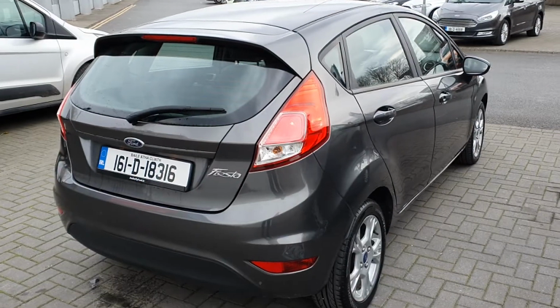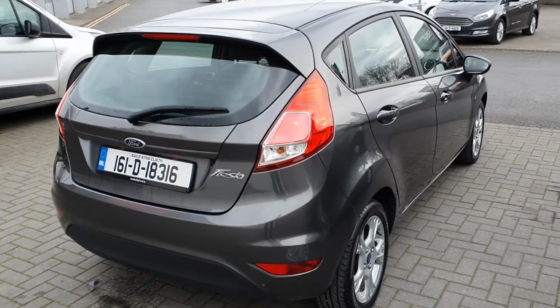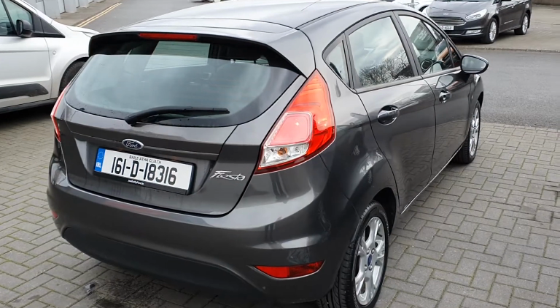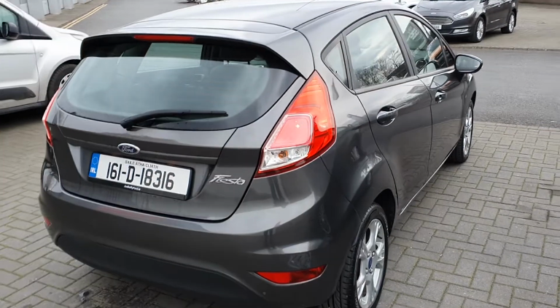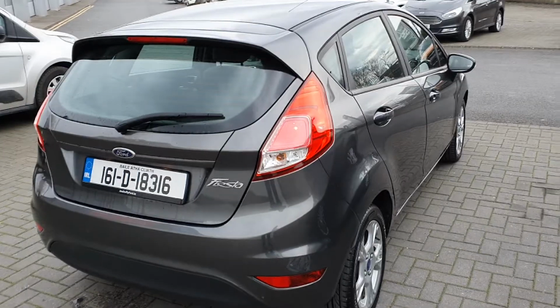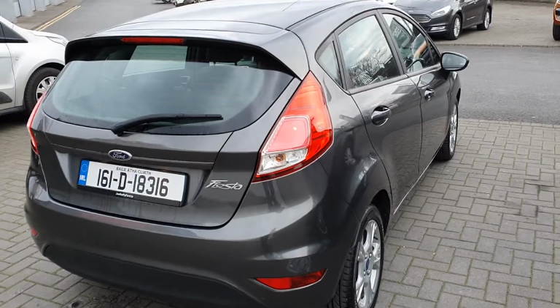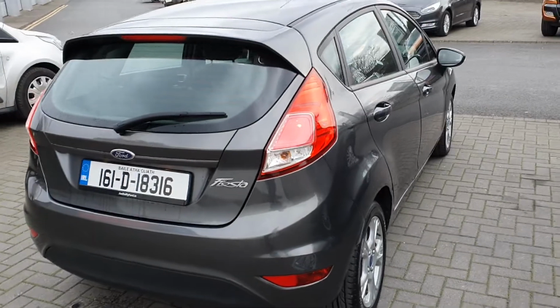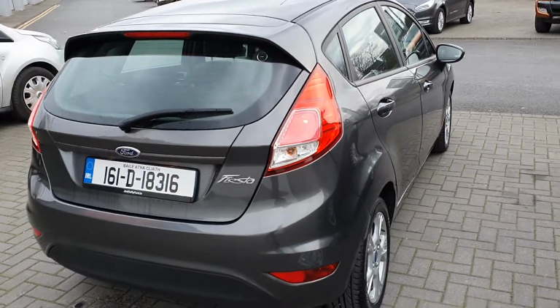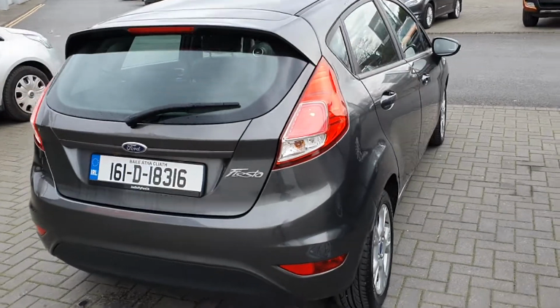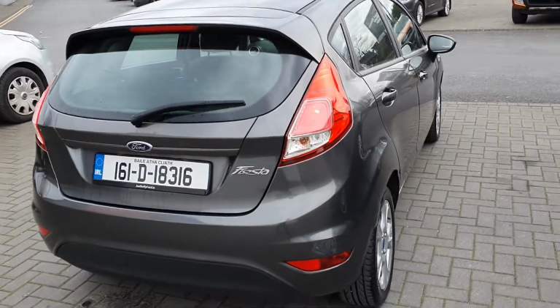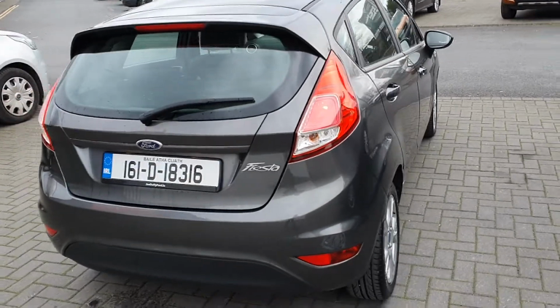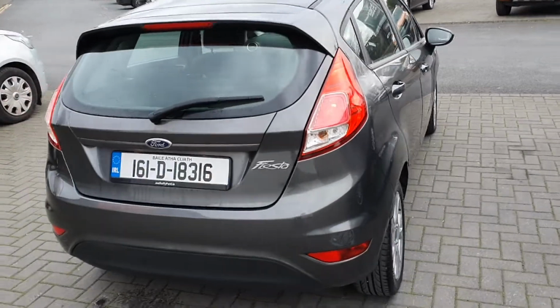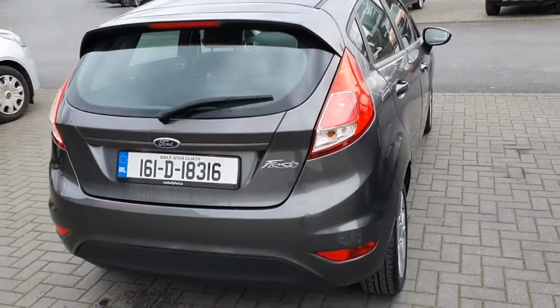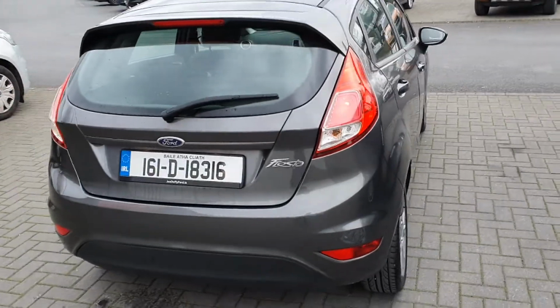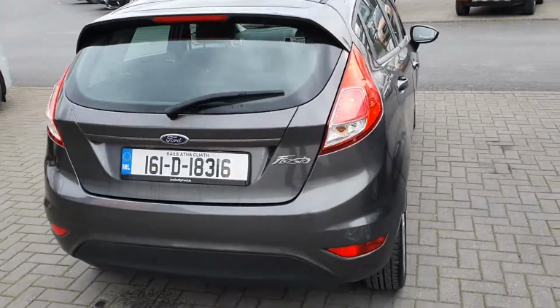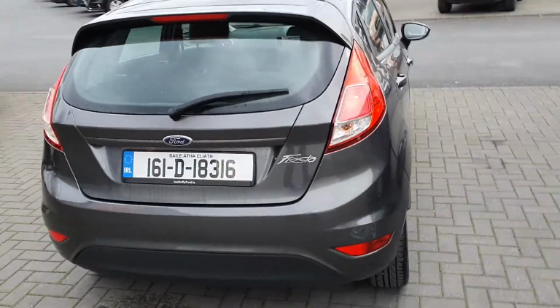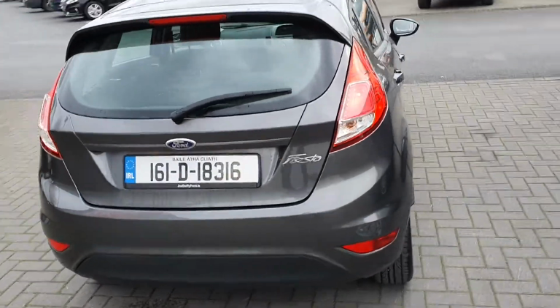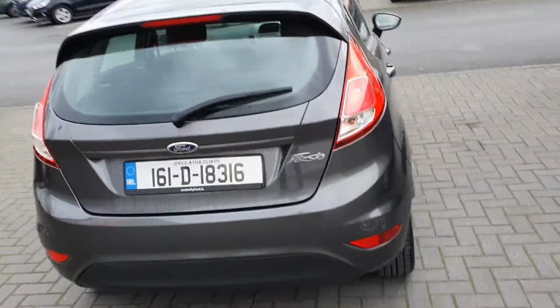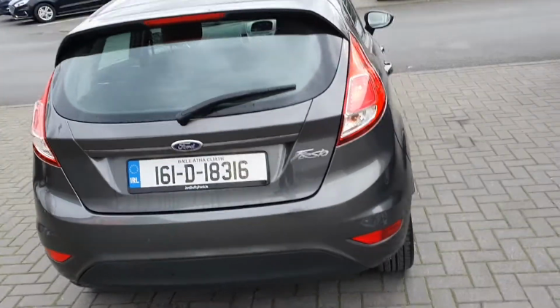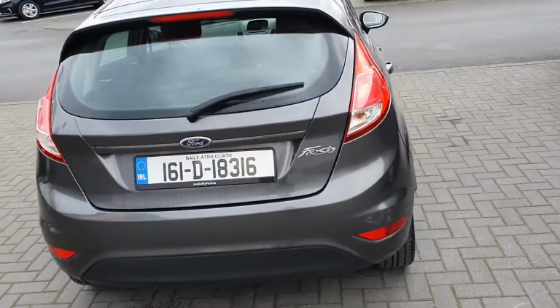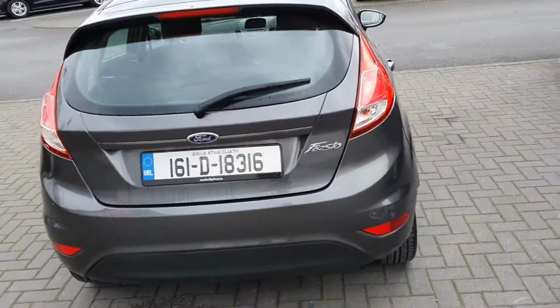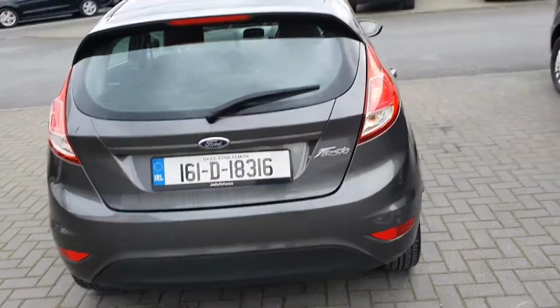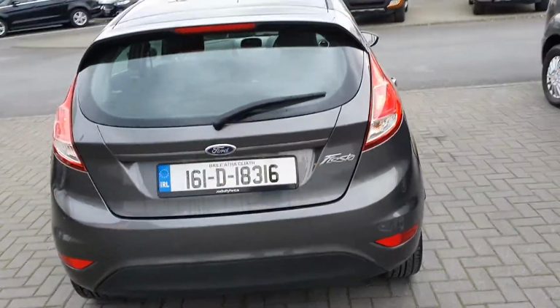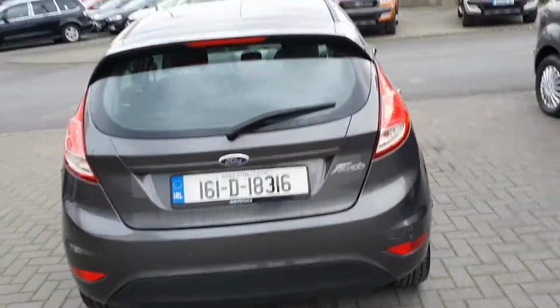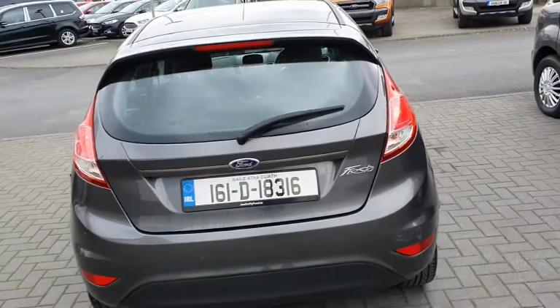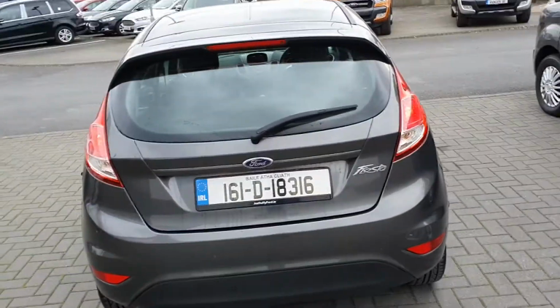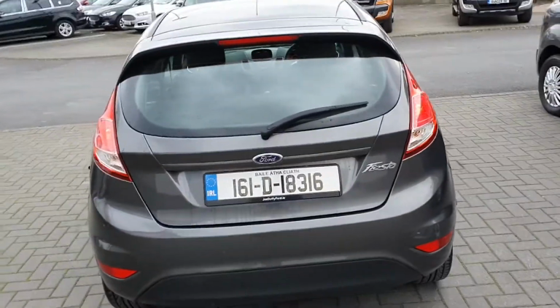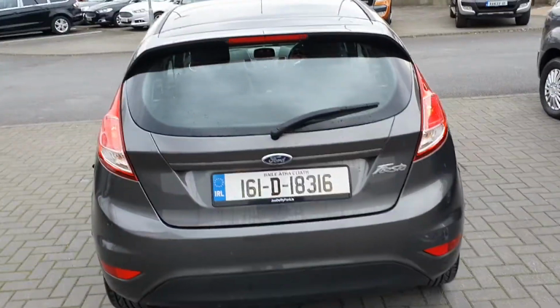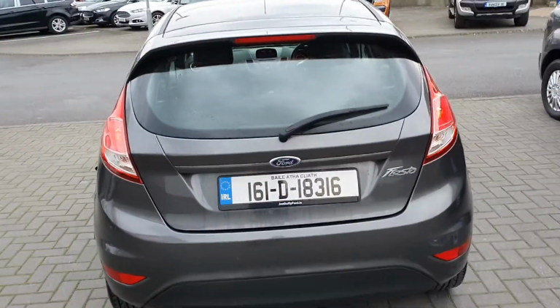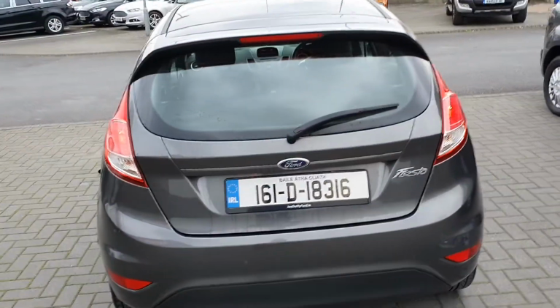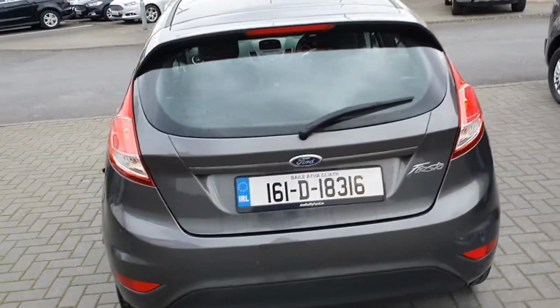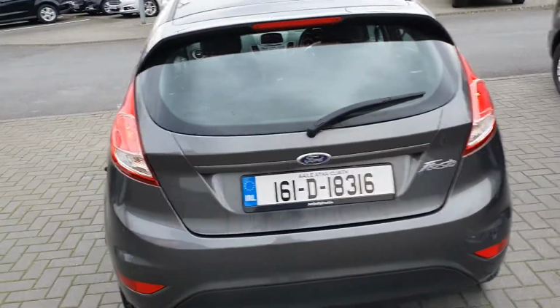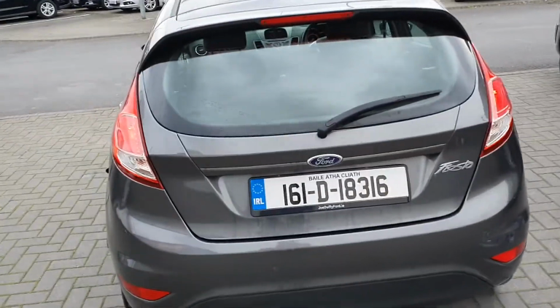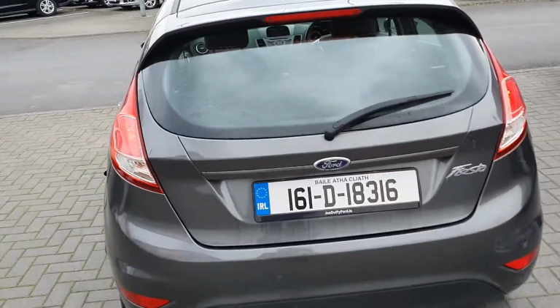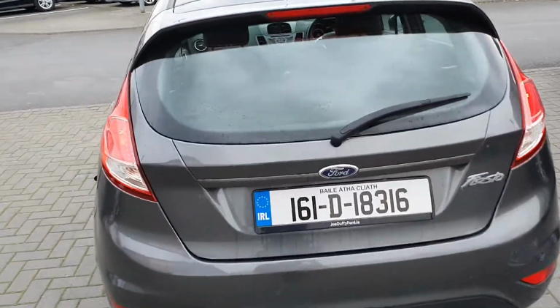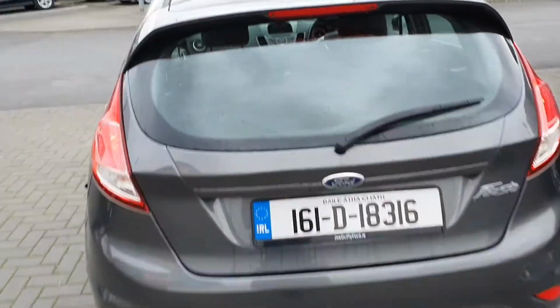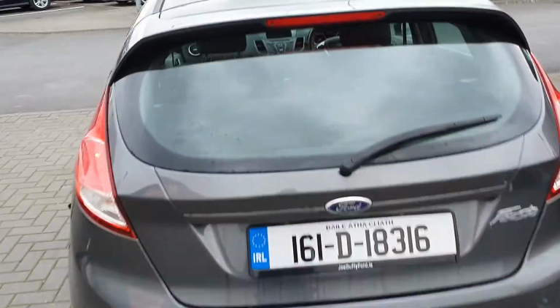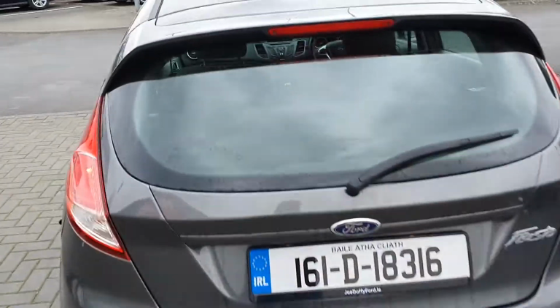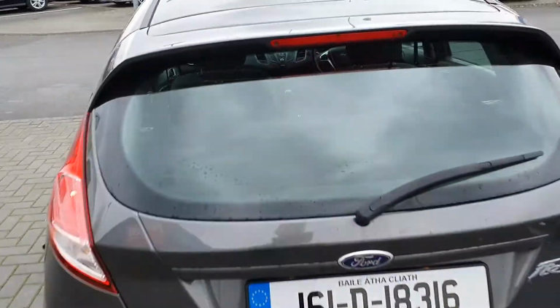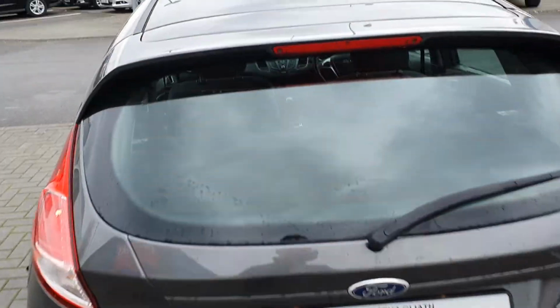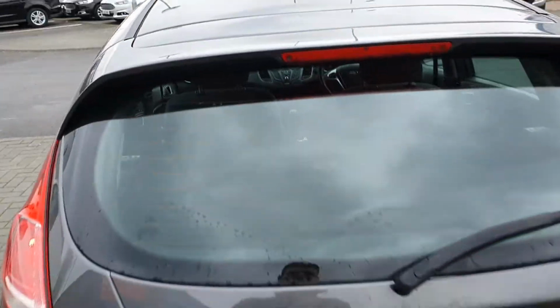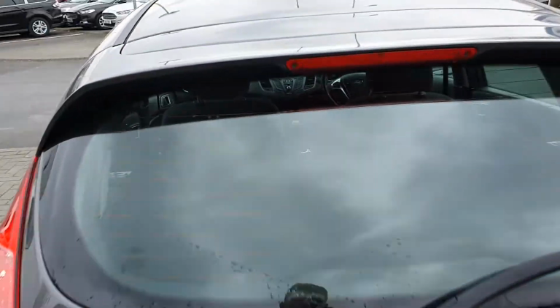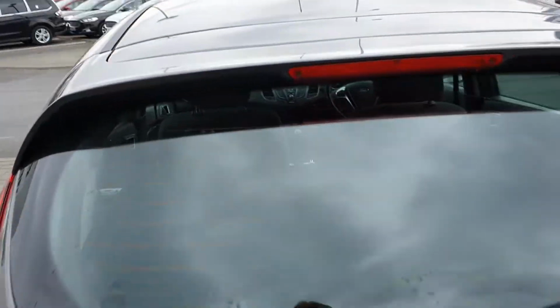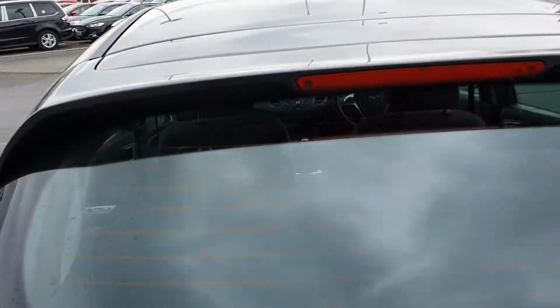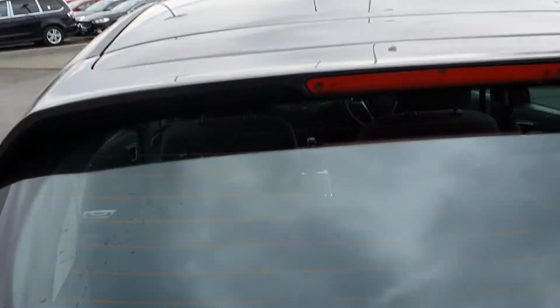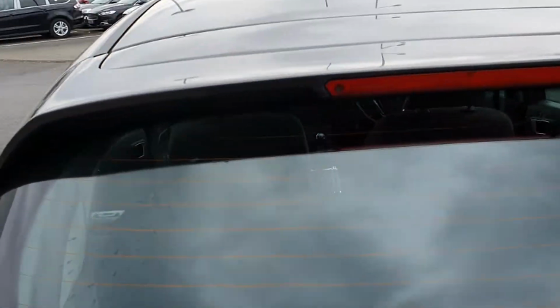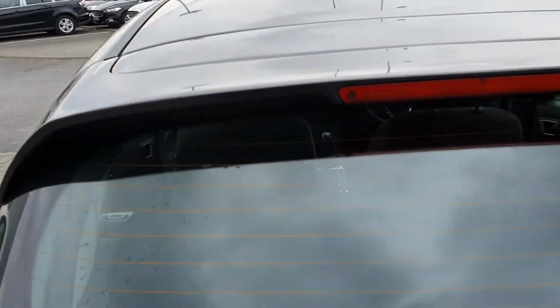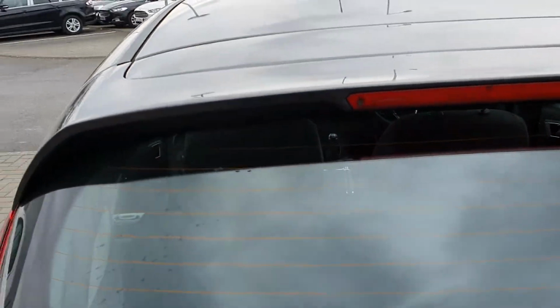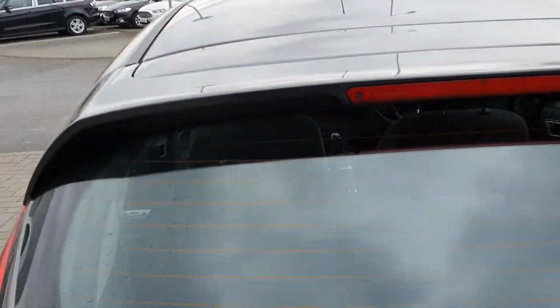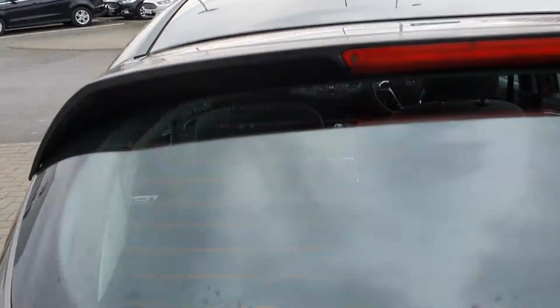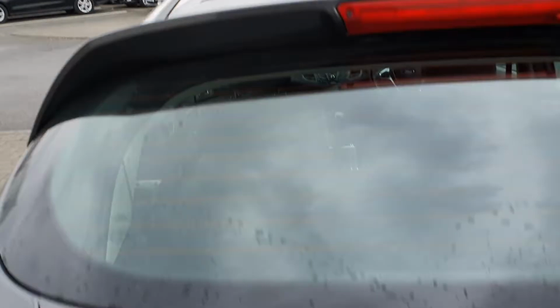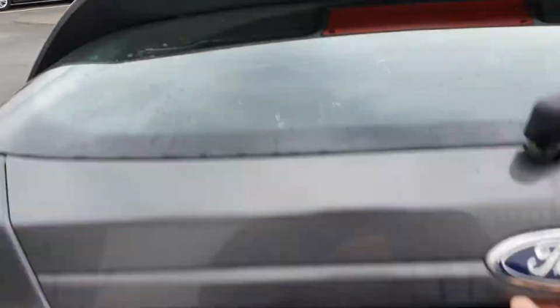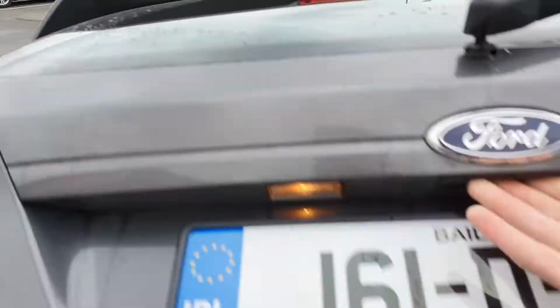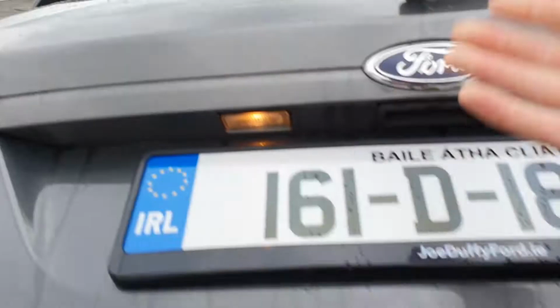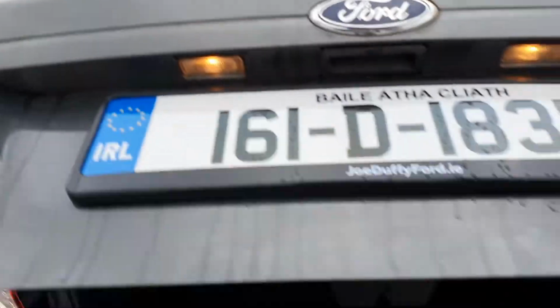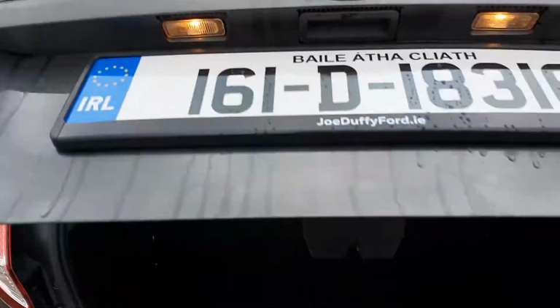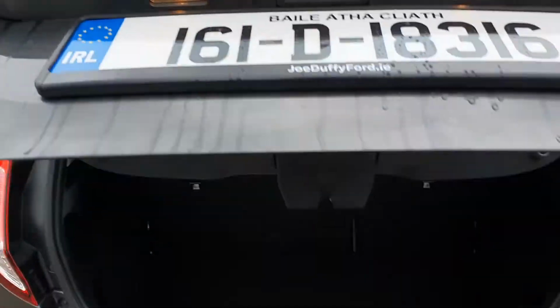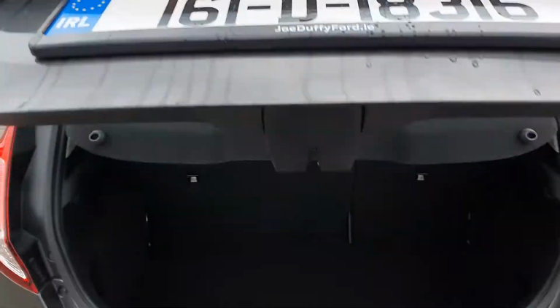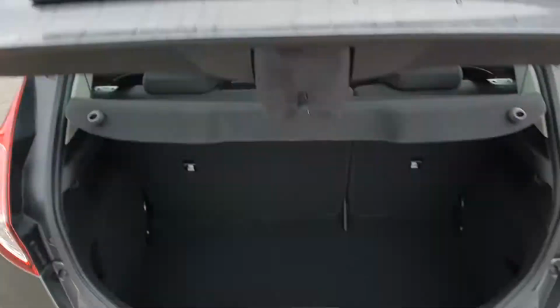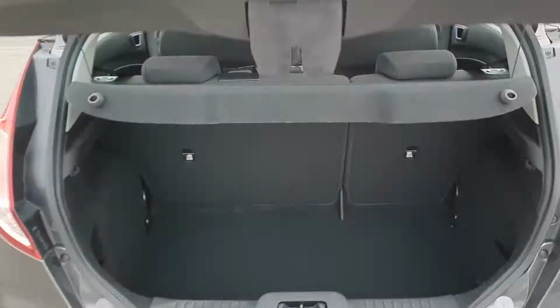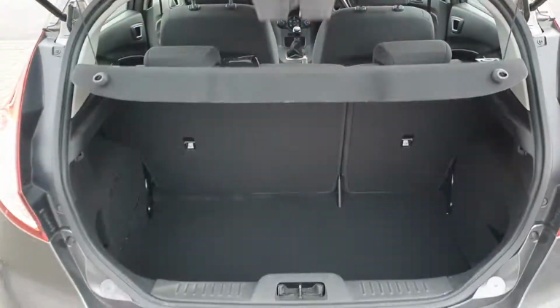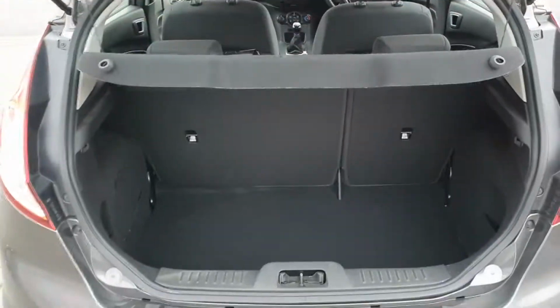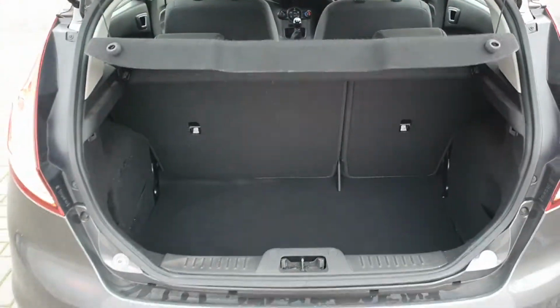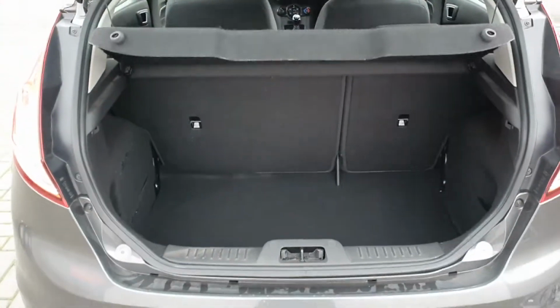At the rear of the vehicle you can see it is equipped with rear fog lights and a large spacious boot.